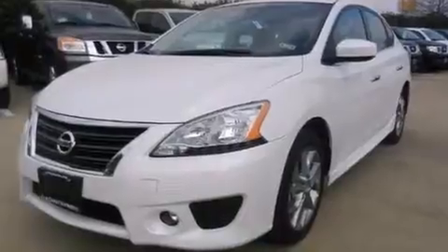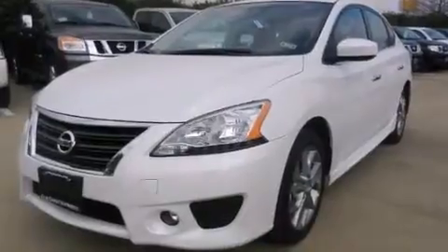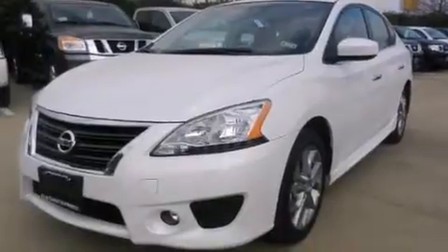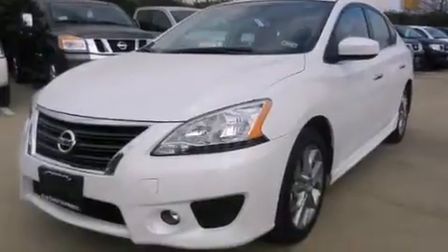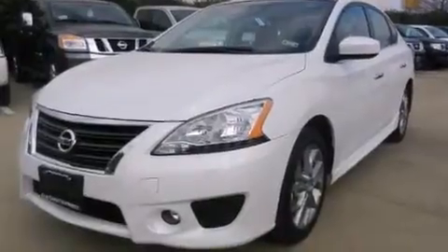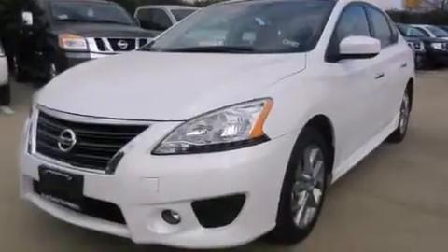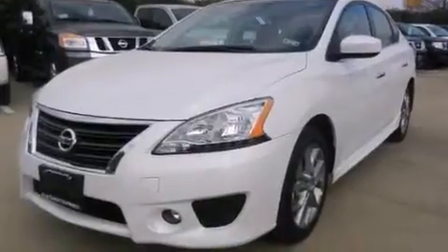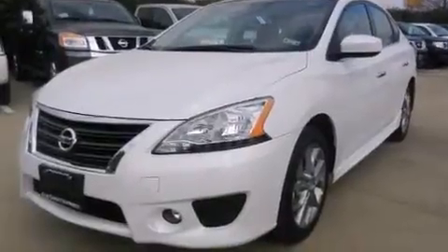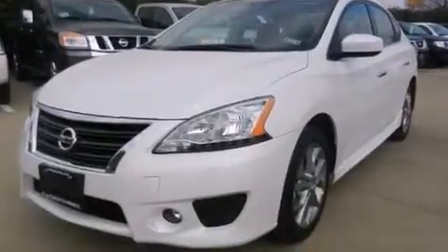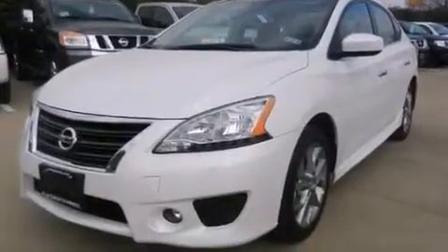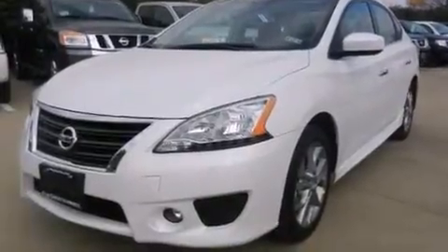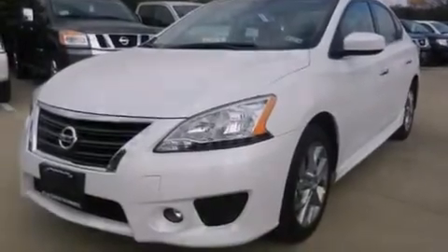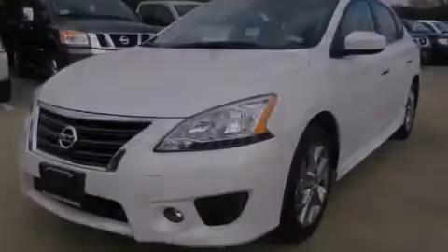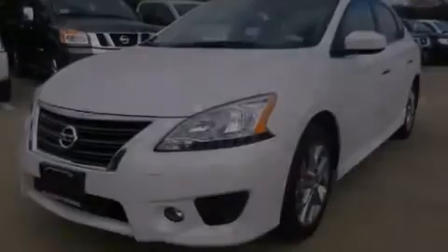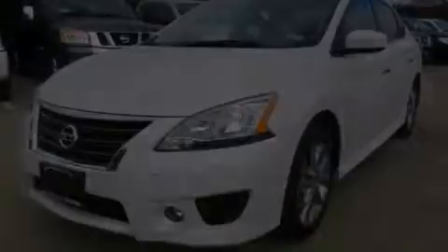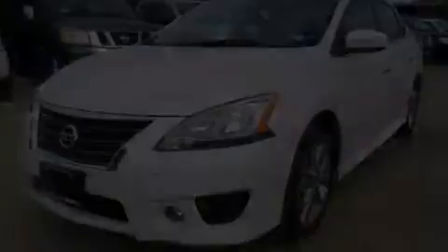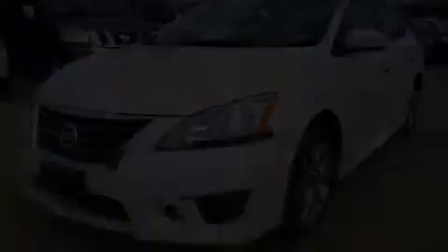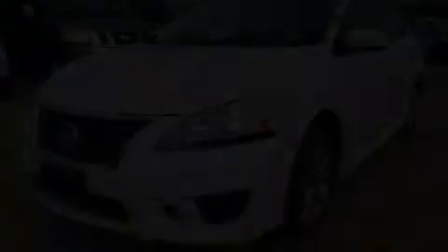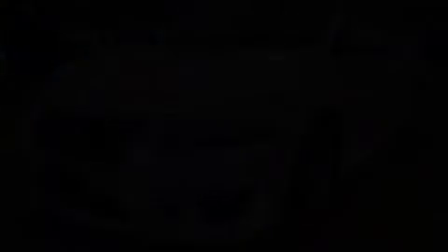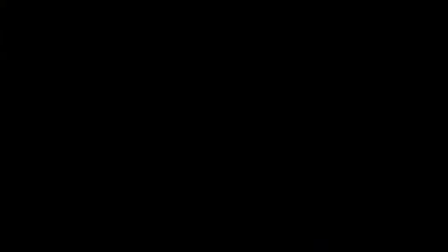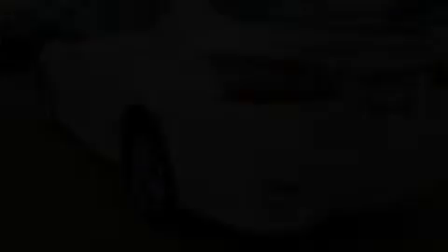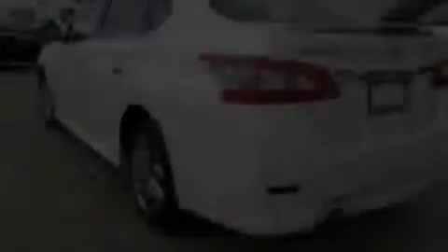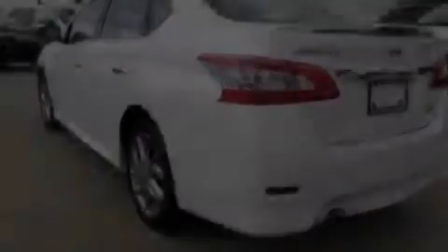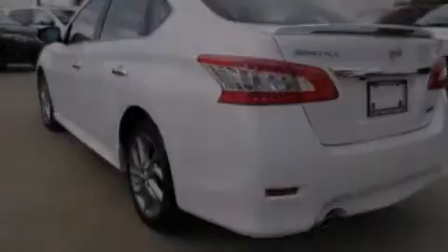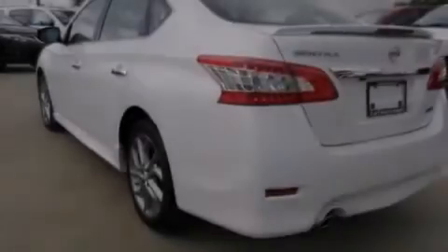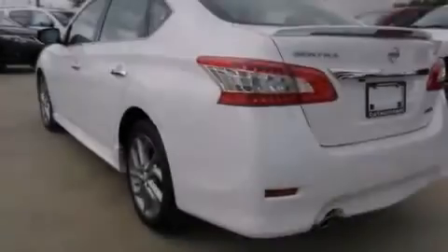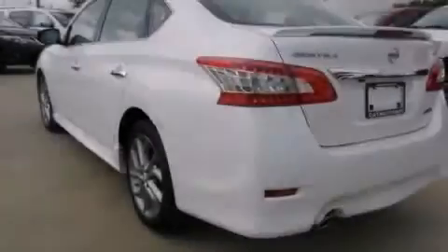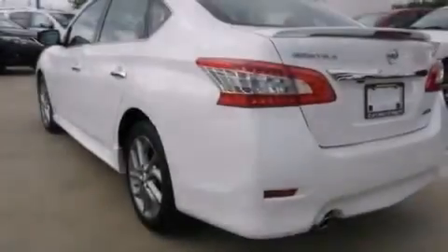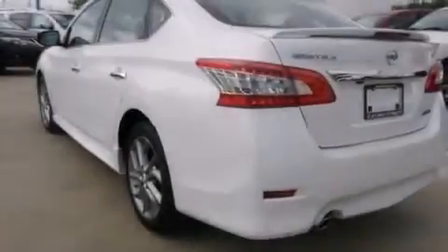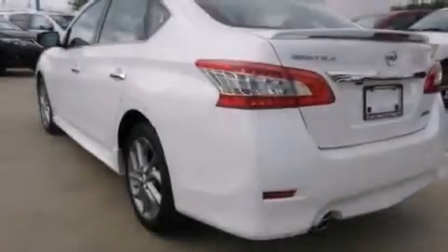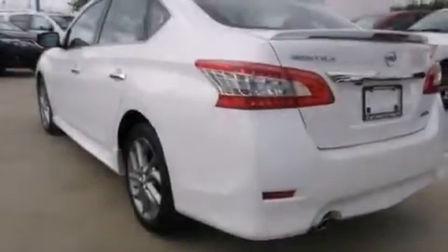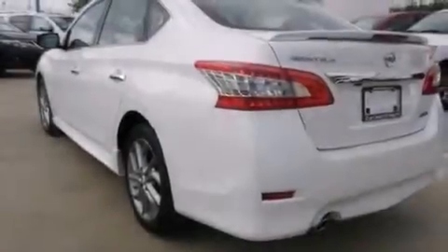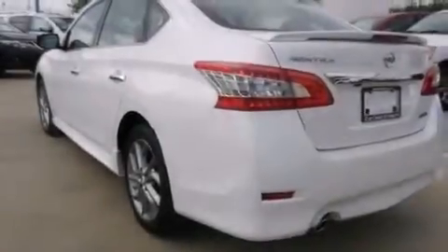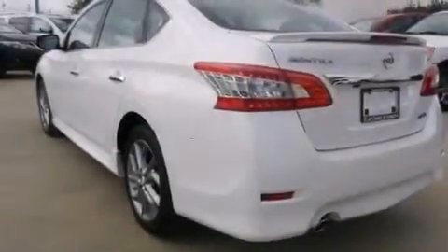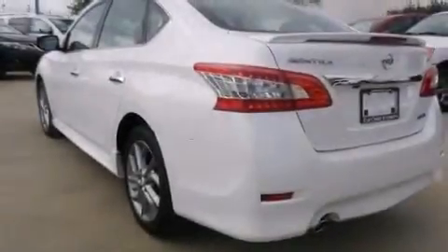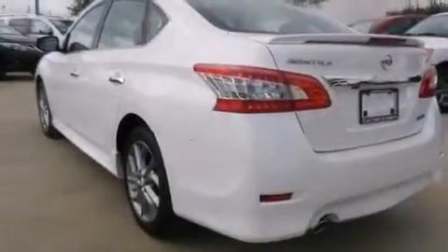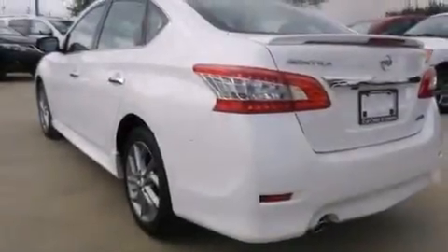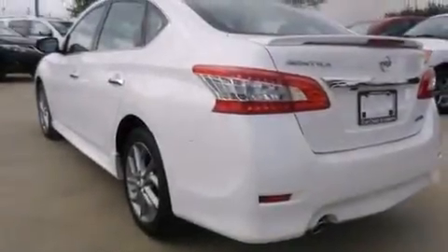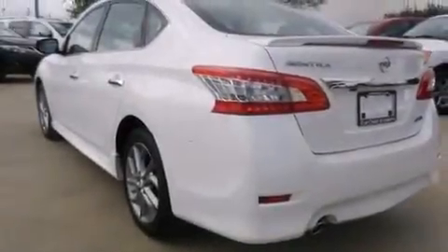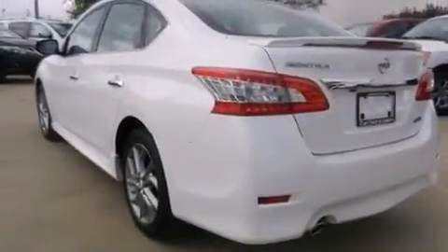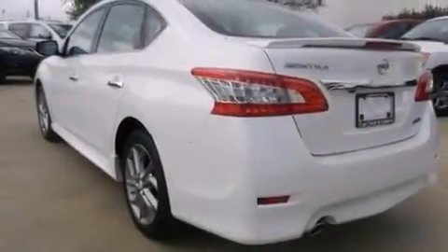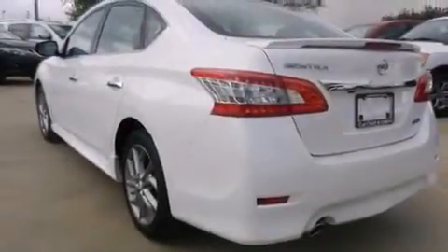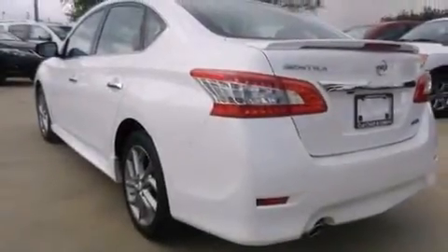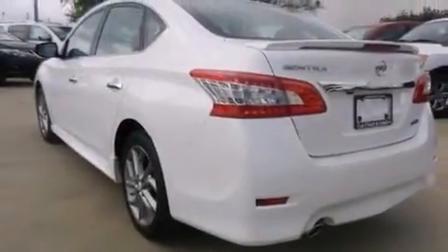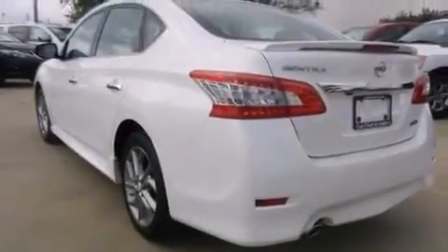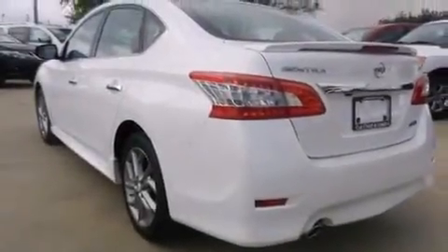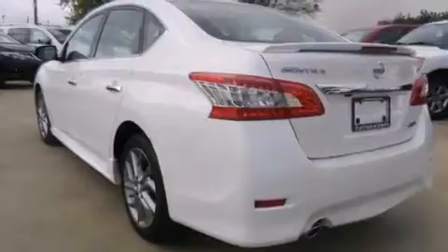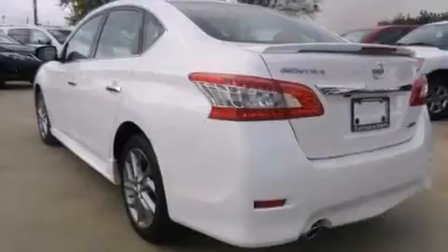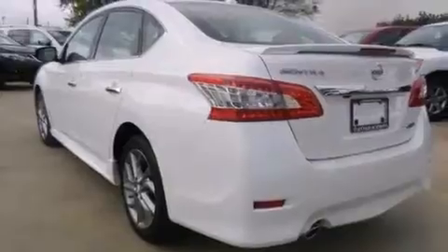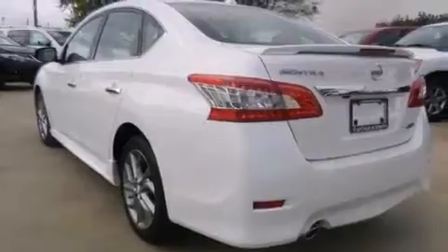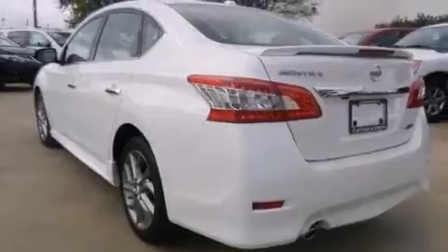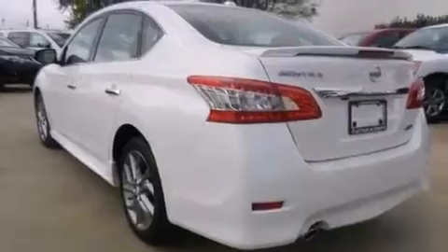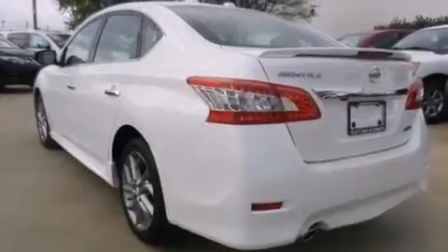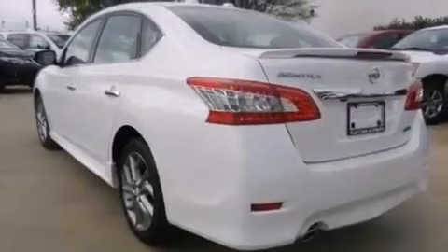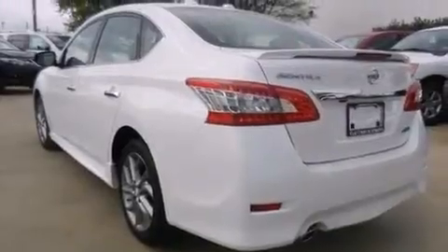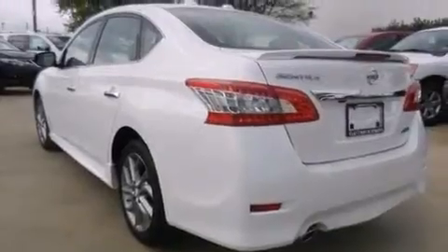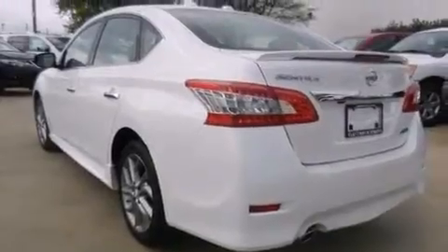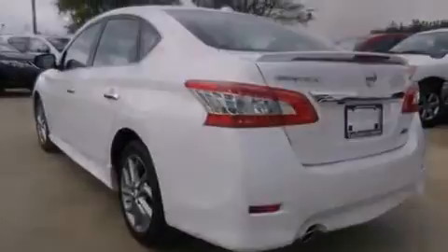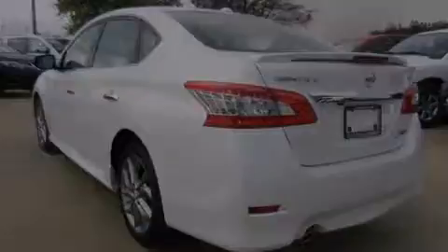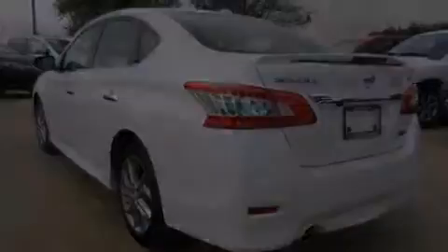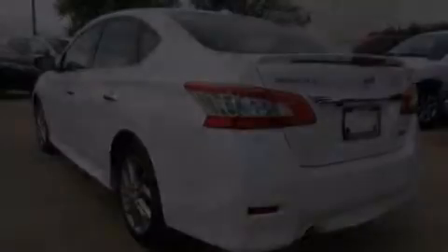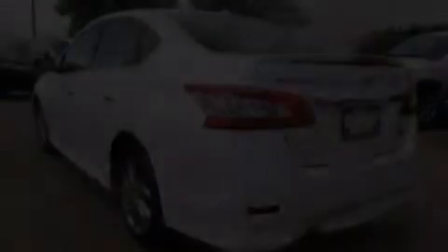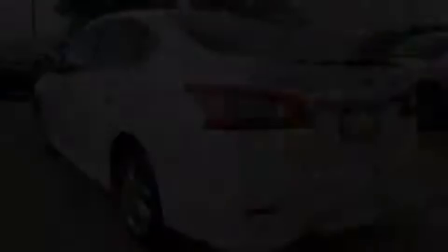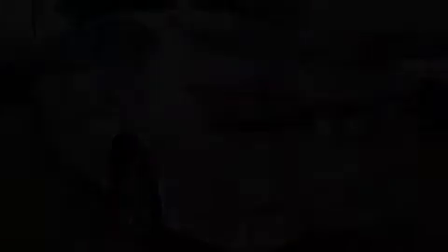Additional features include an energy-absorbing steering column, rear impact crumple zones, a keyless entry system, and a navigation system.